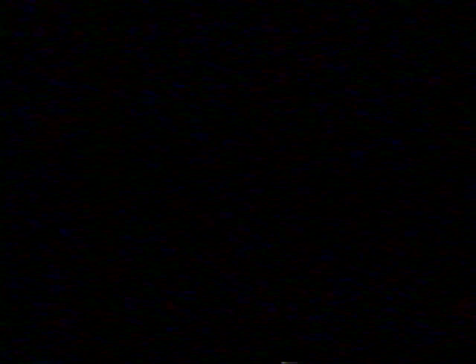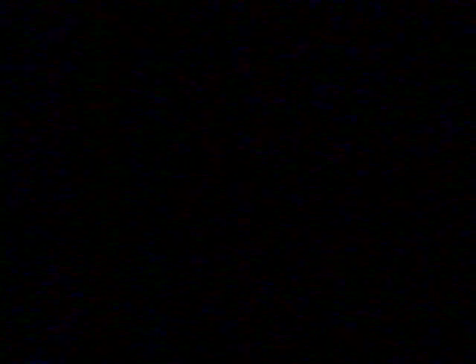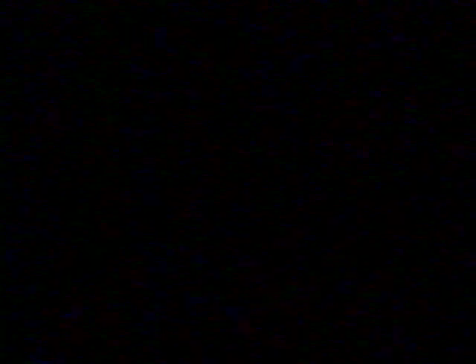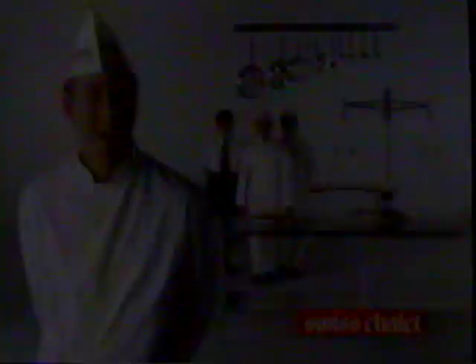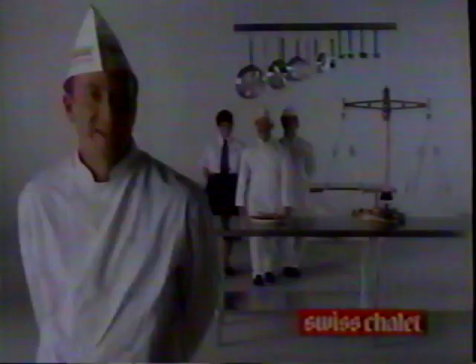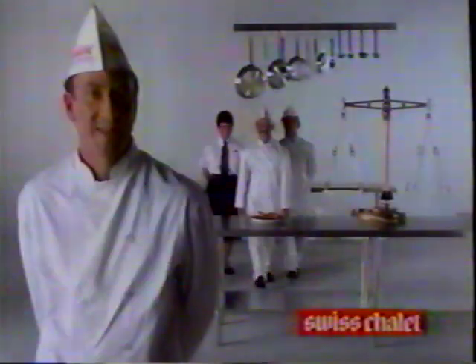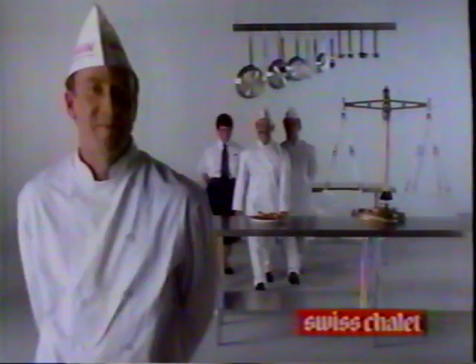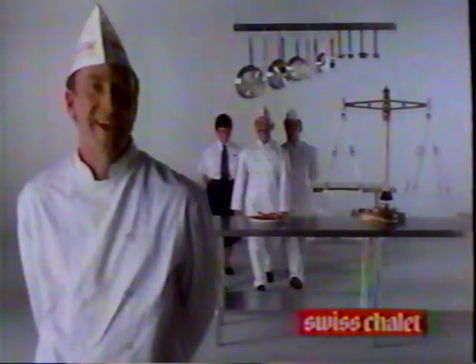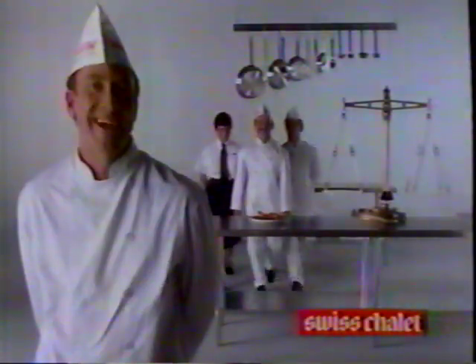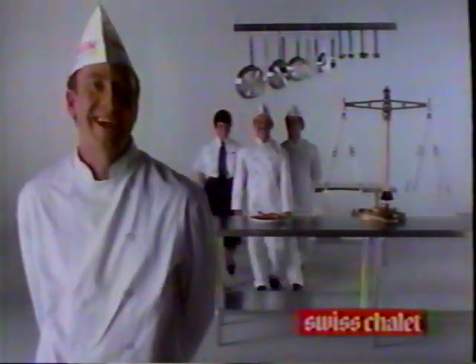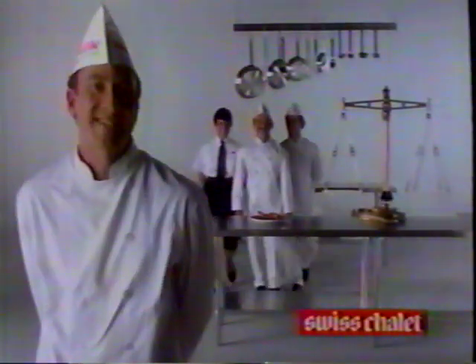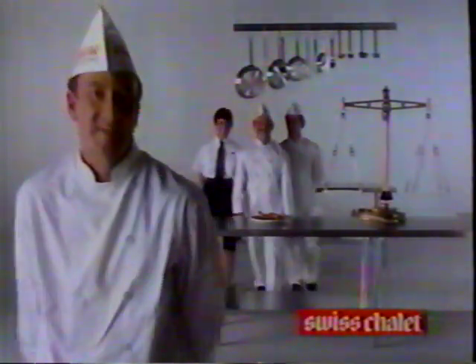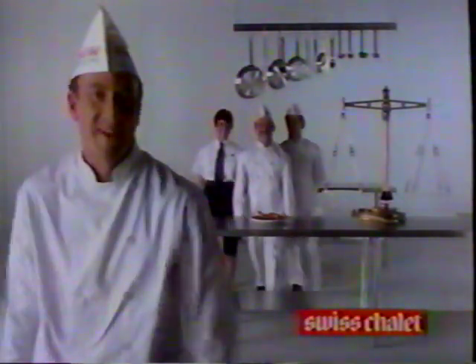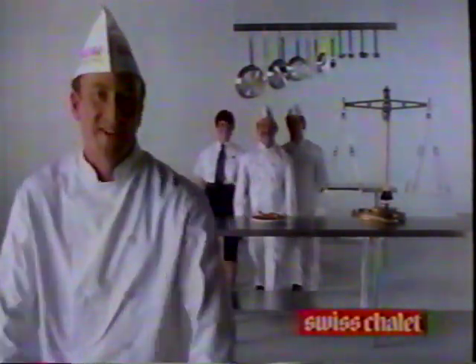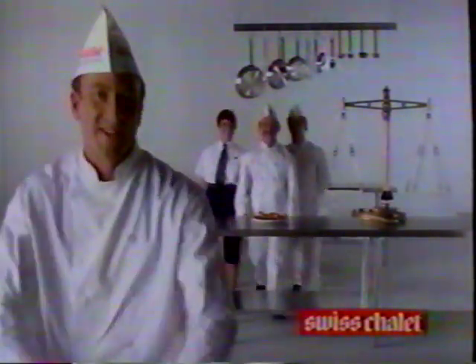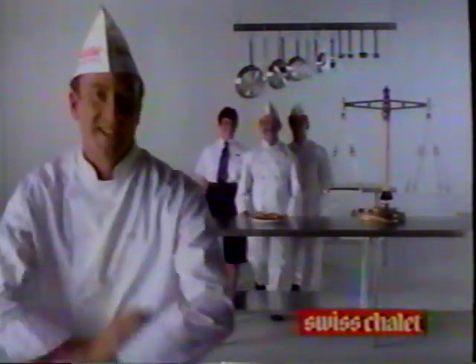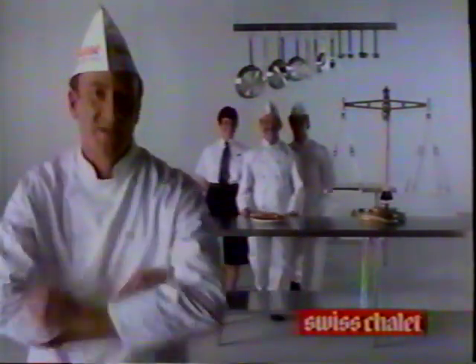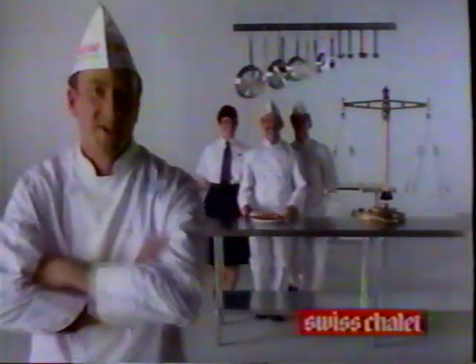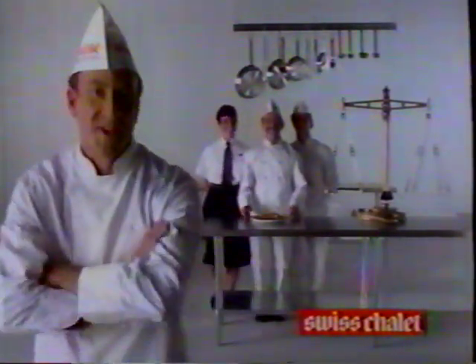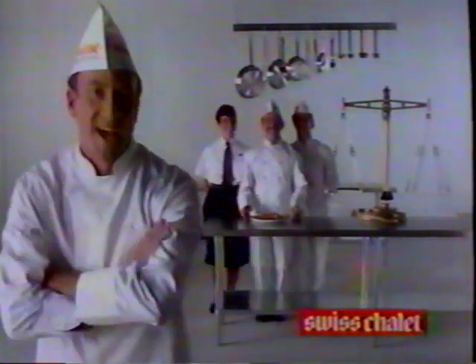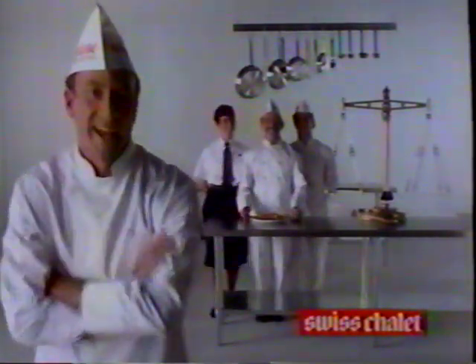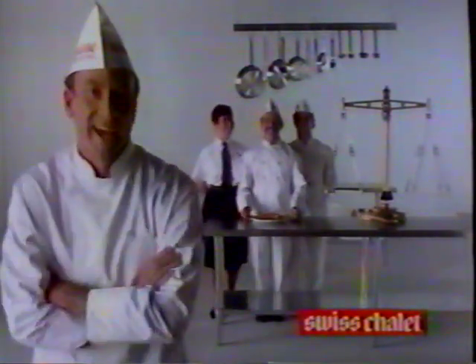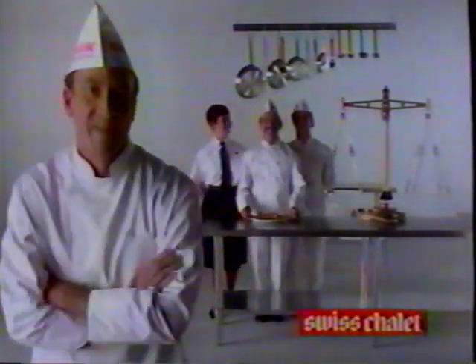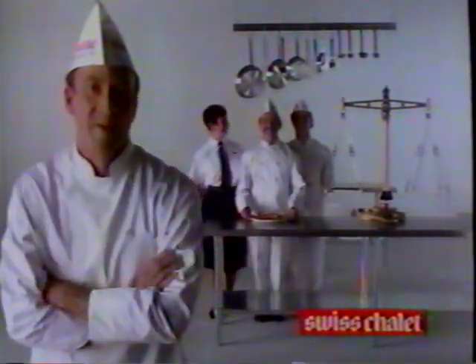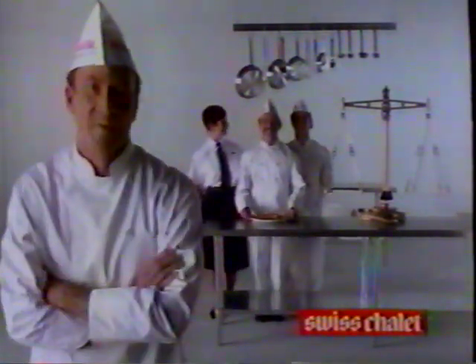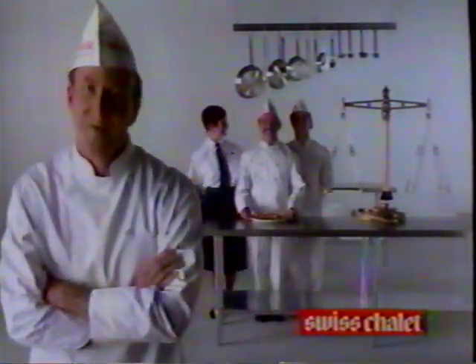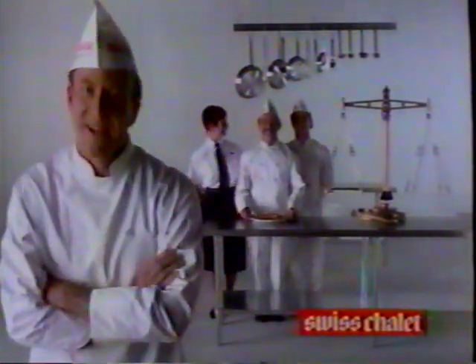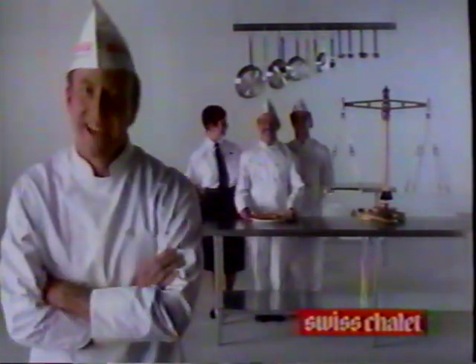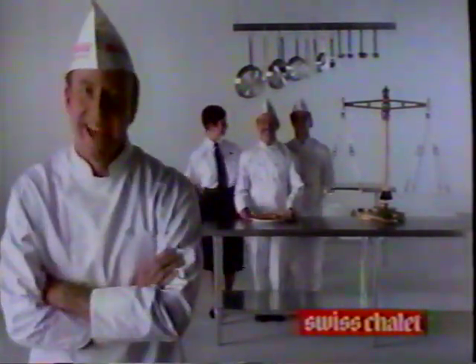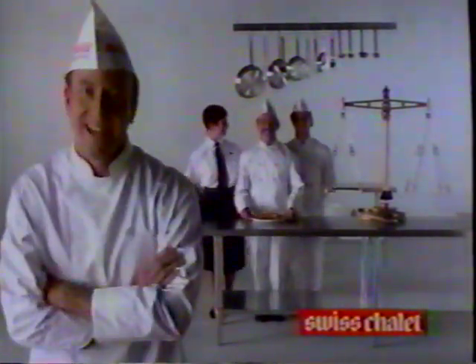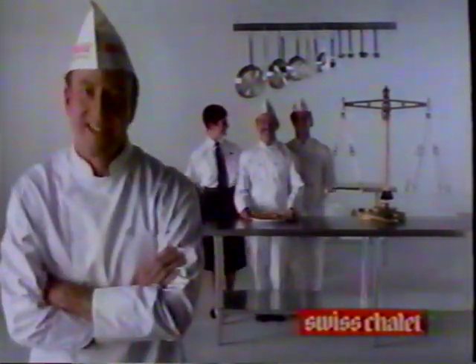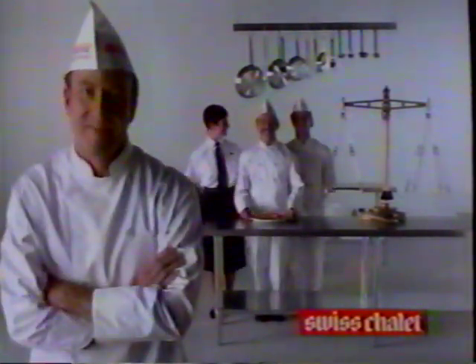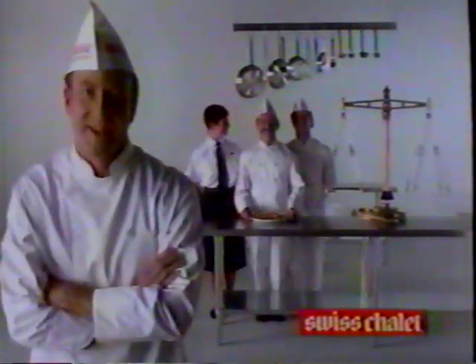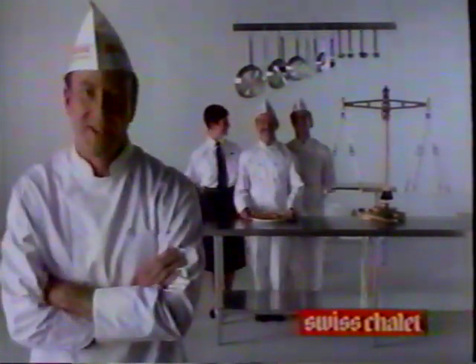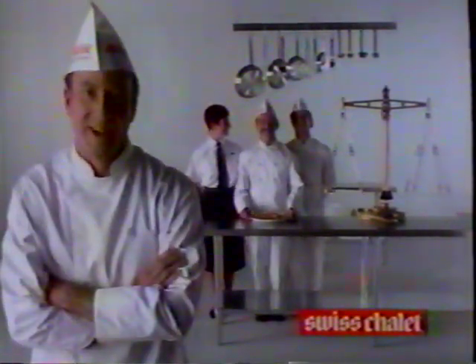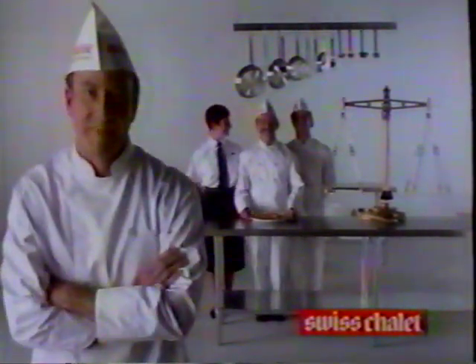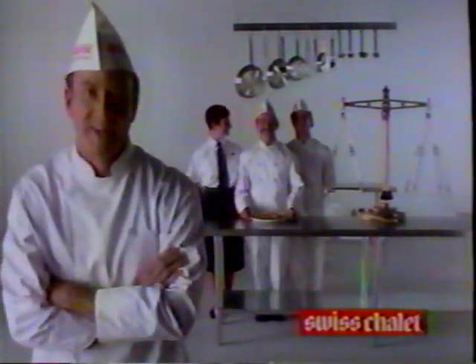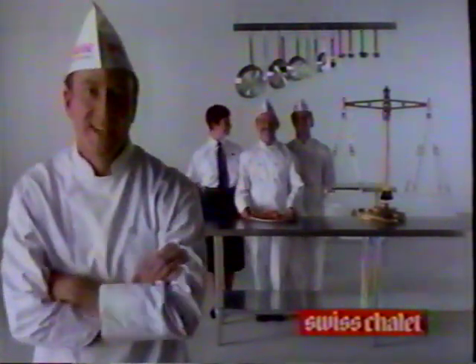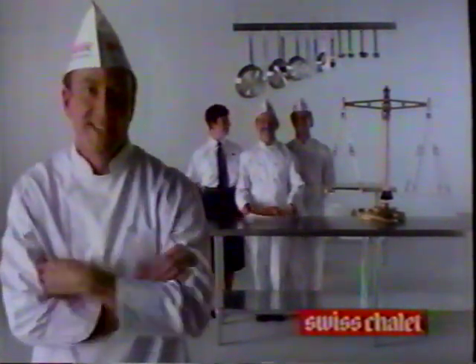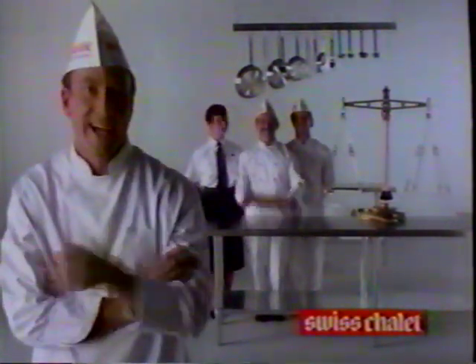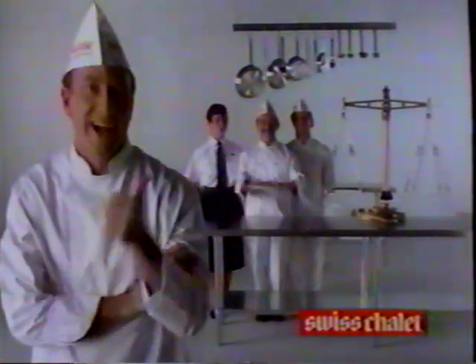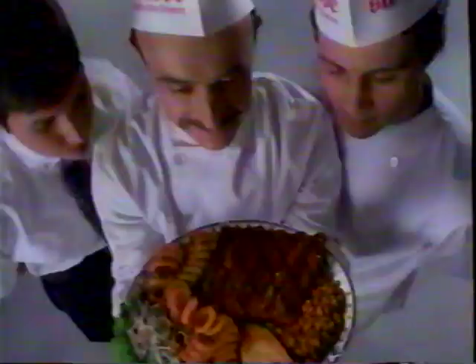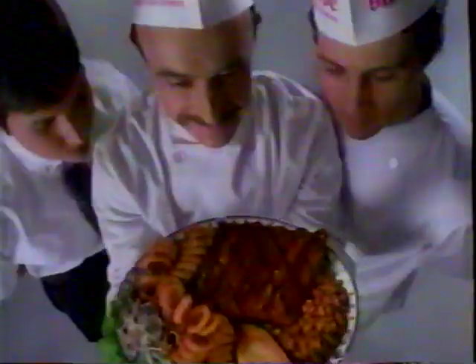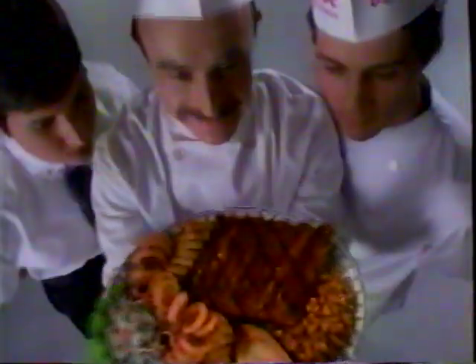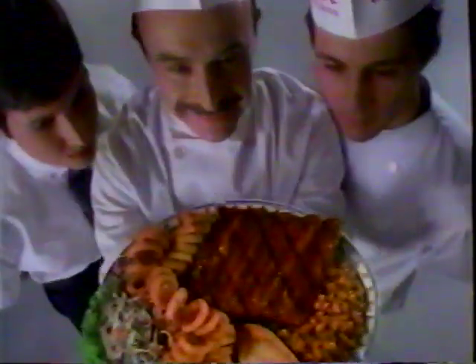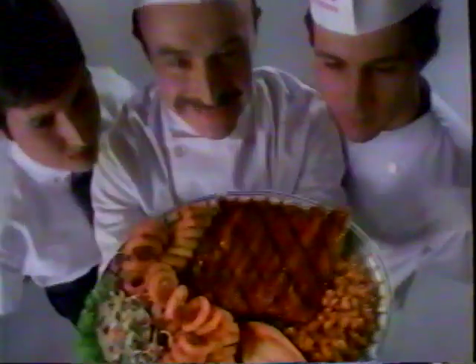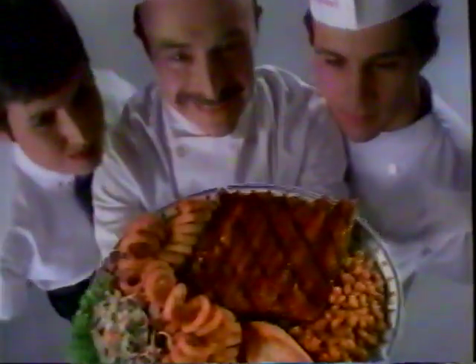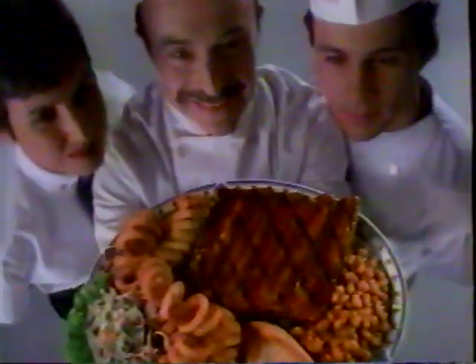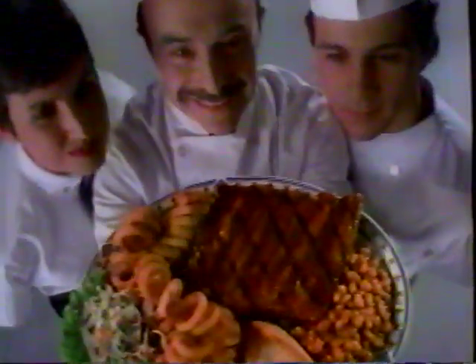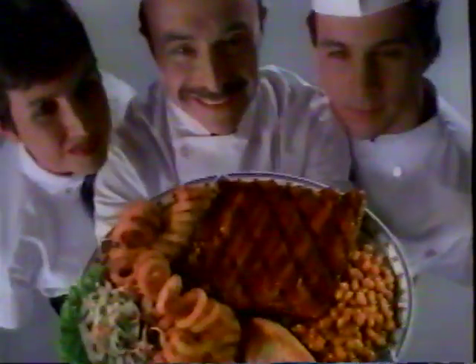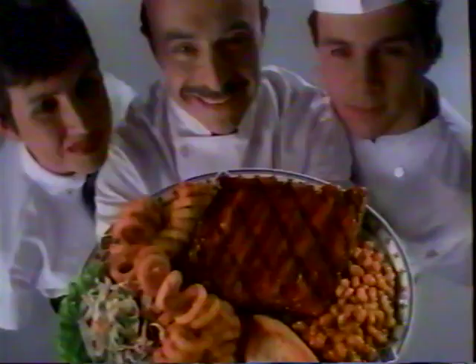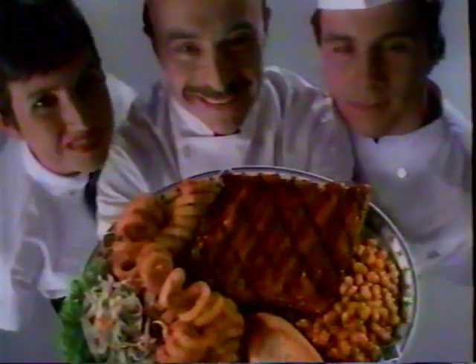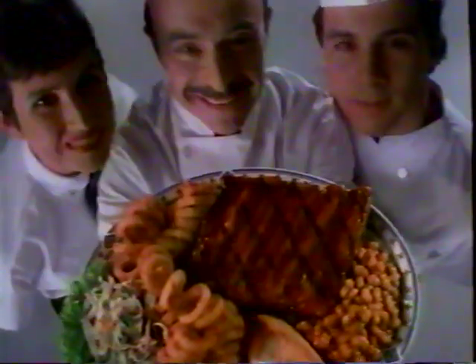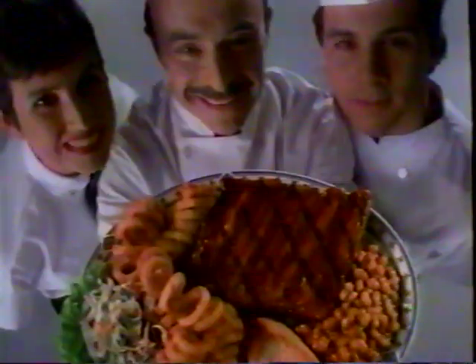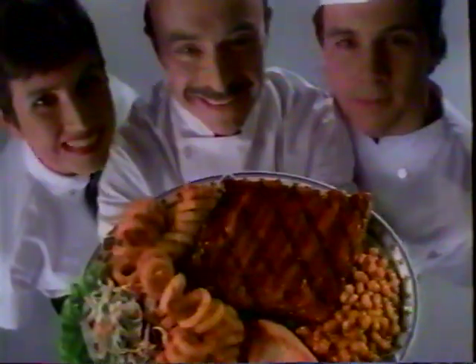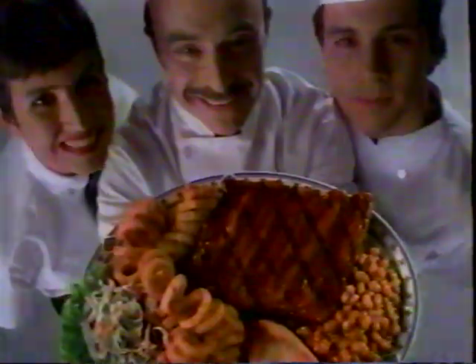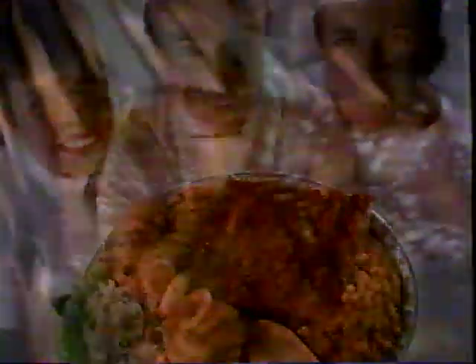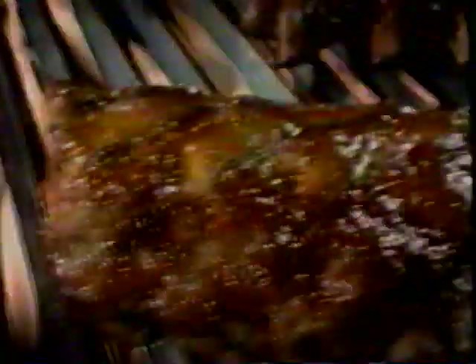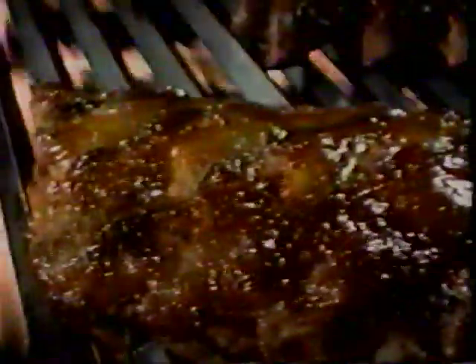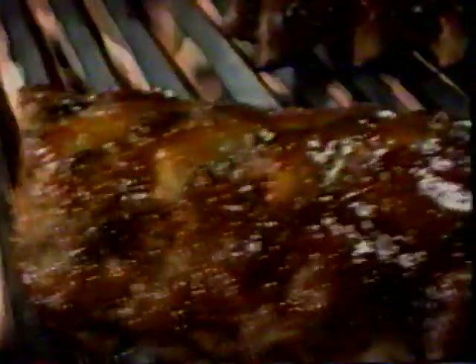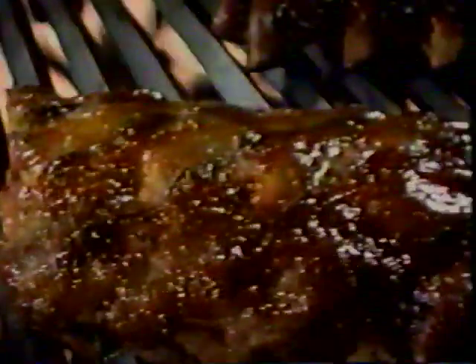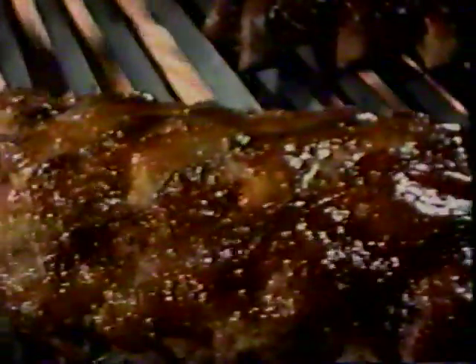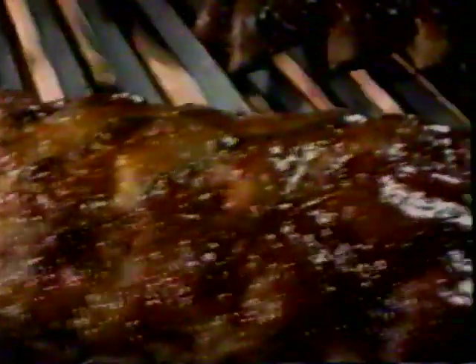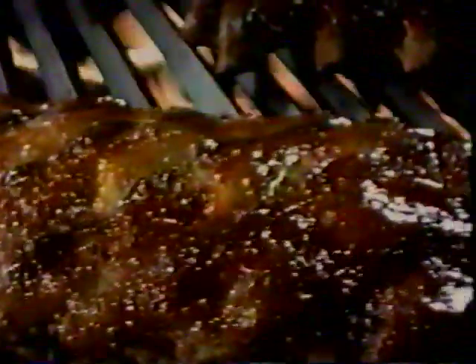To make it as a special at Swiss Chalet, a meal really has to measure up. Take our half-side rib special — for a short time only.